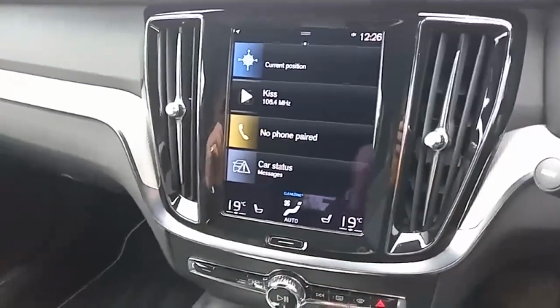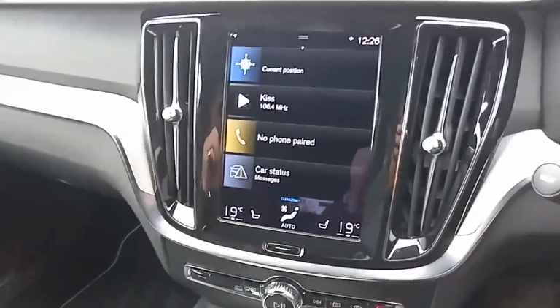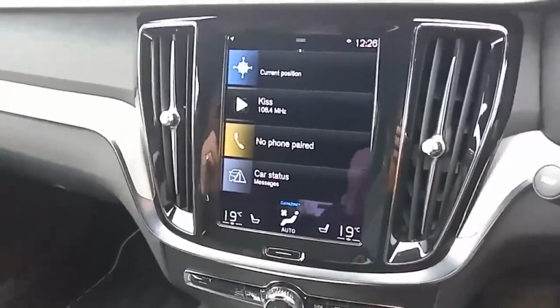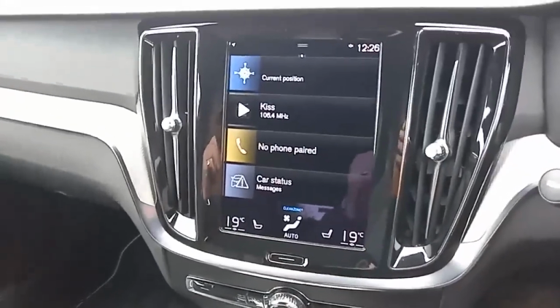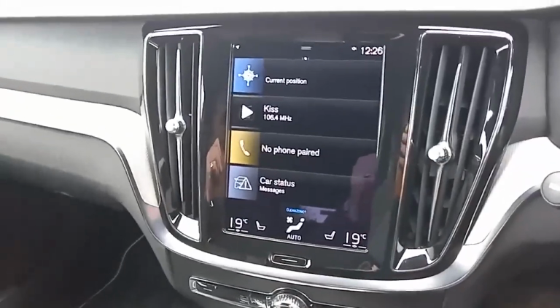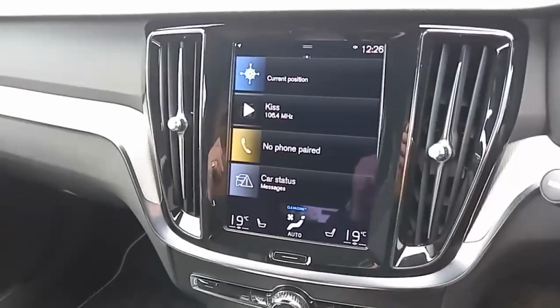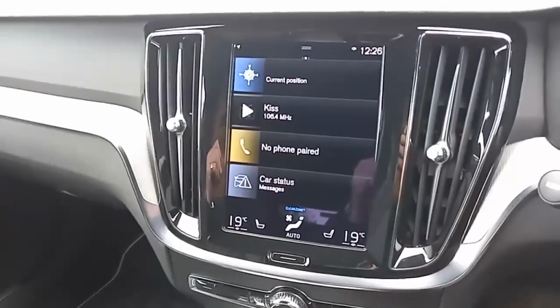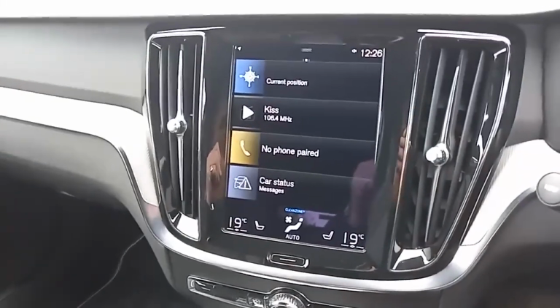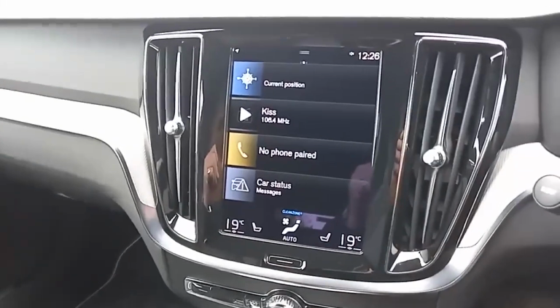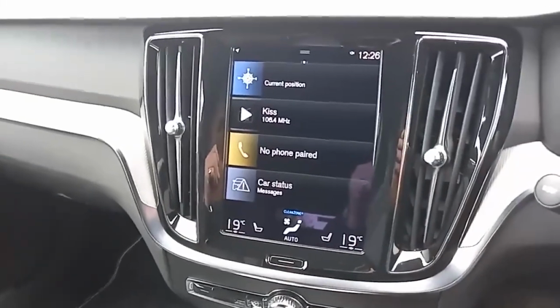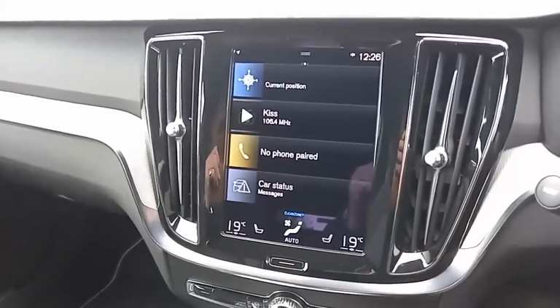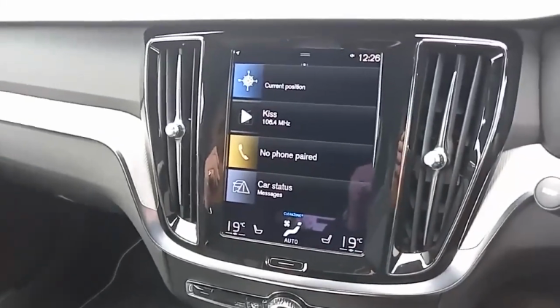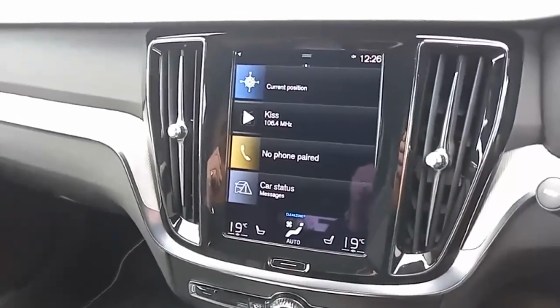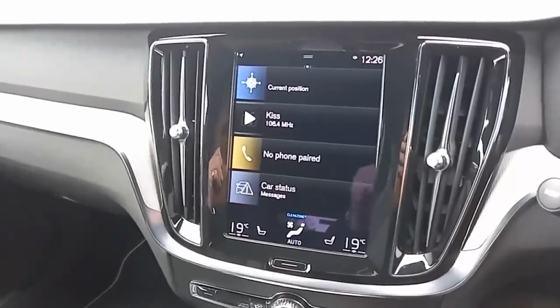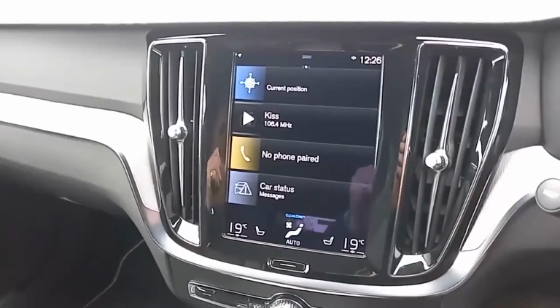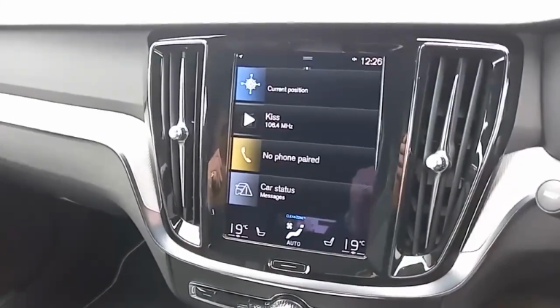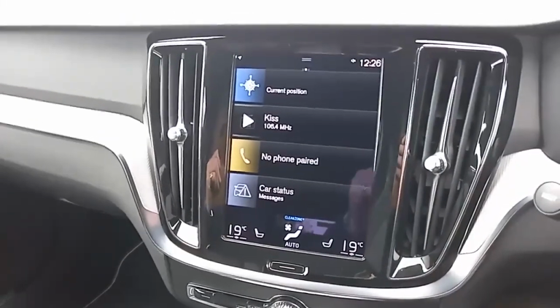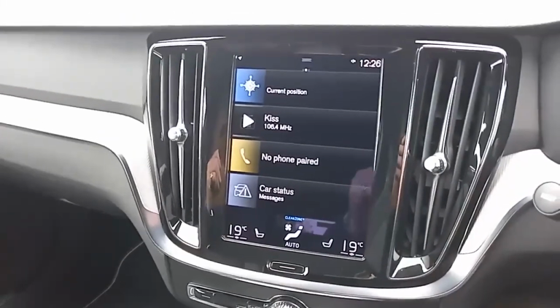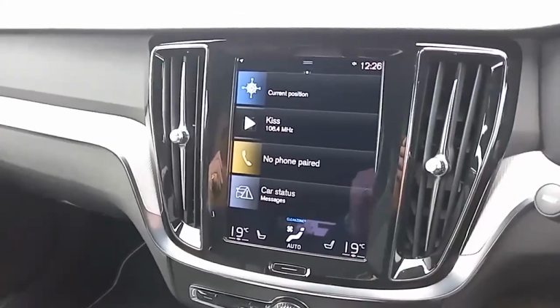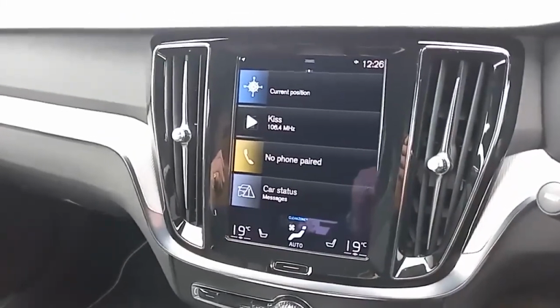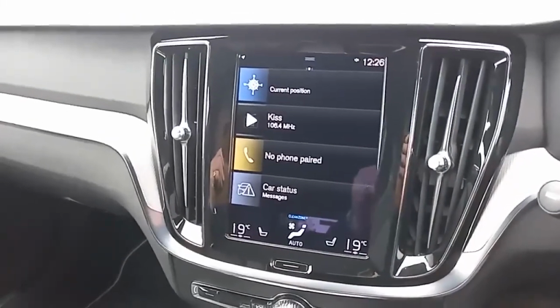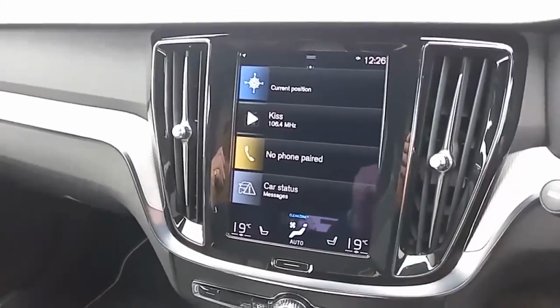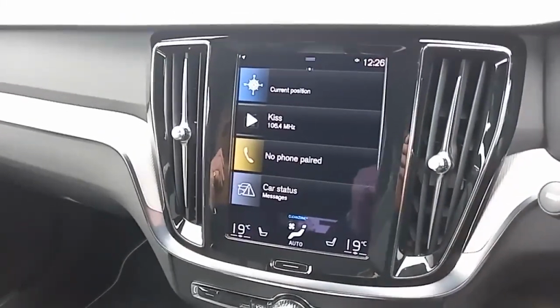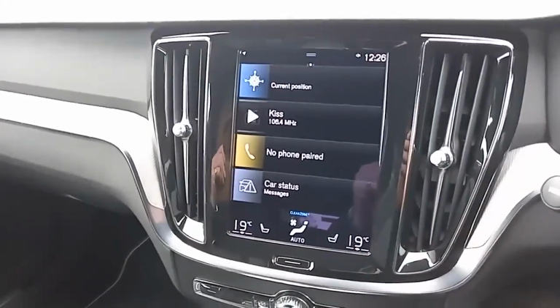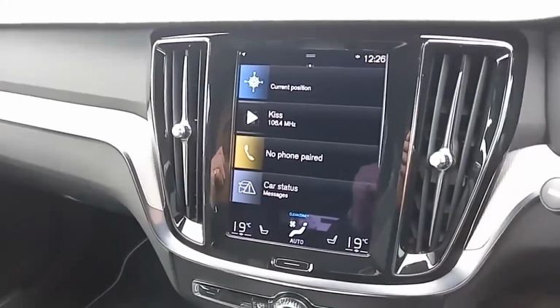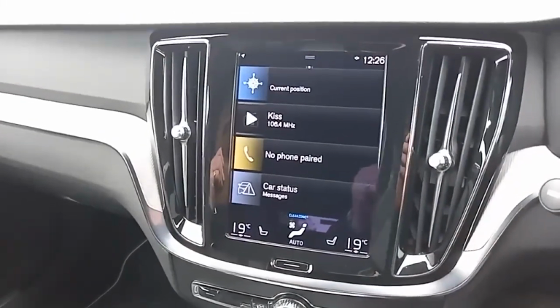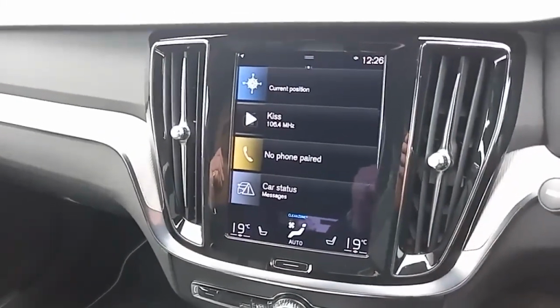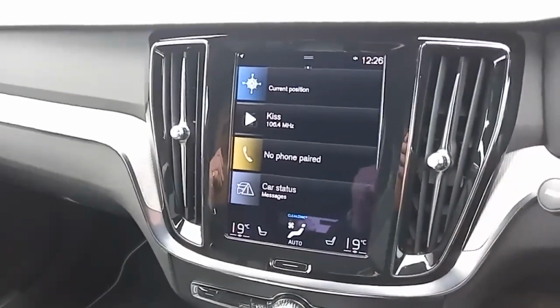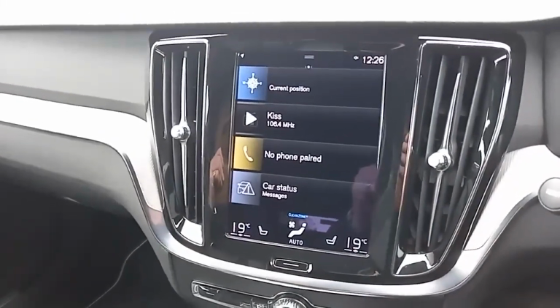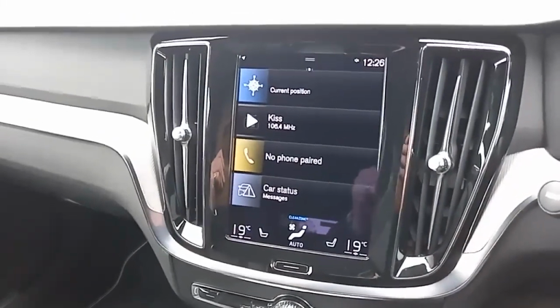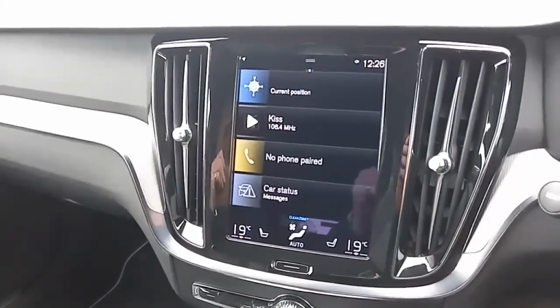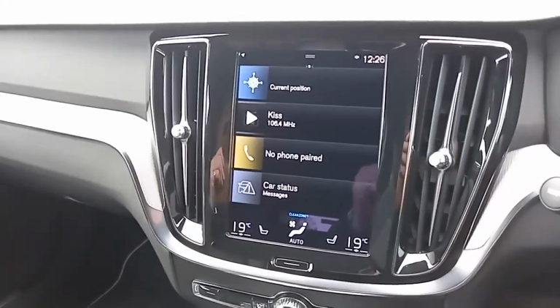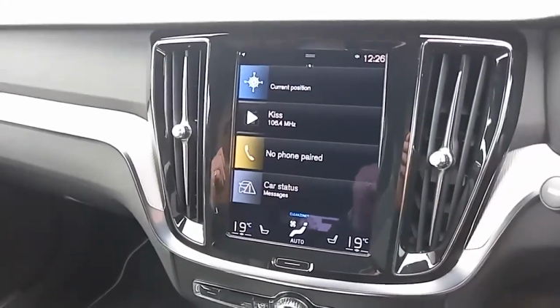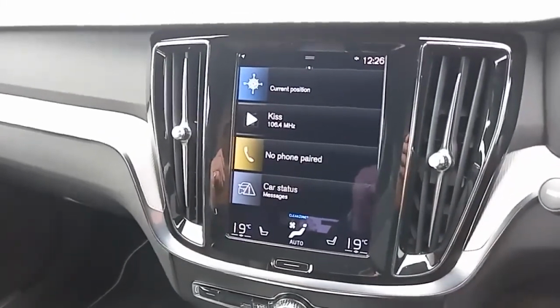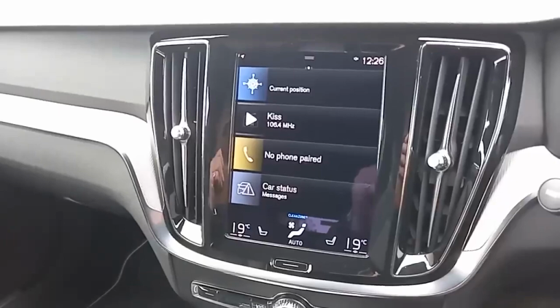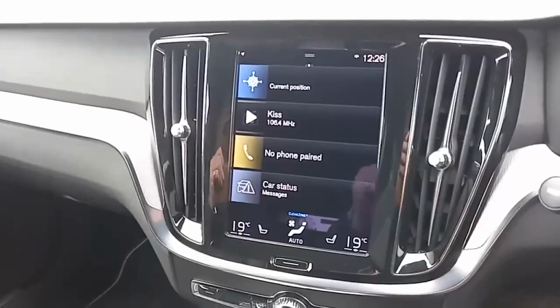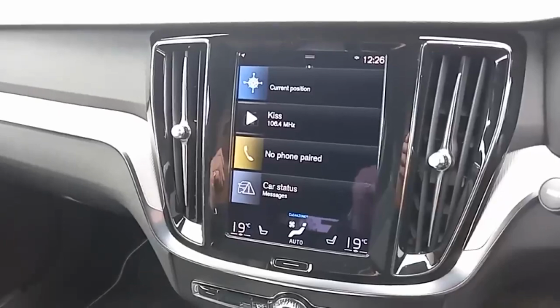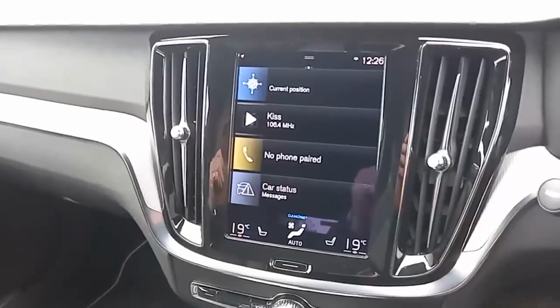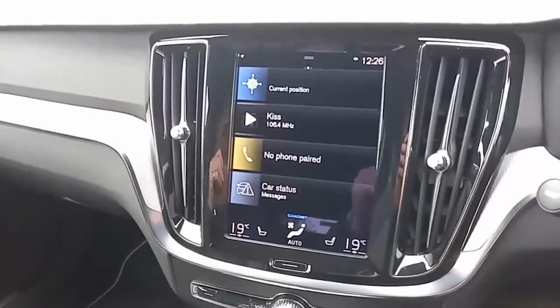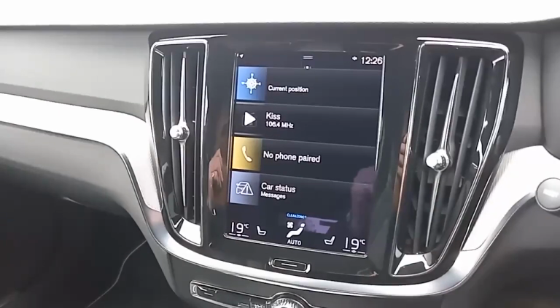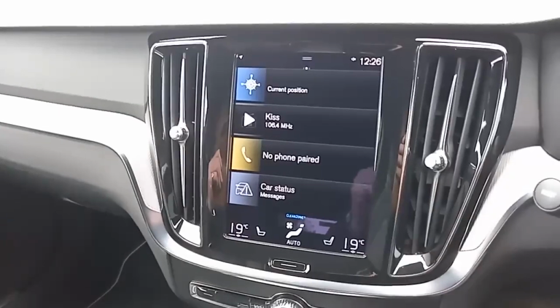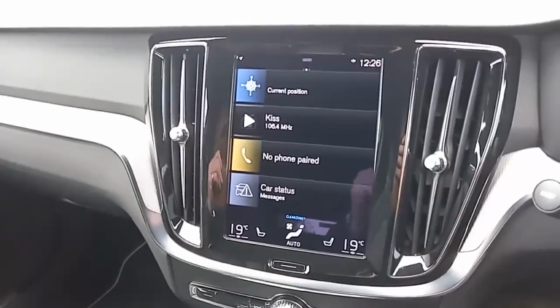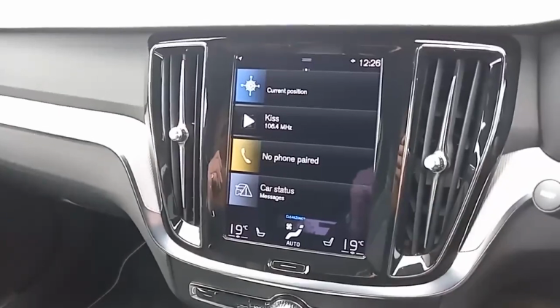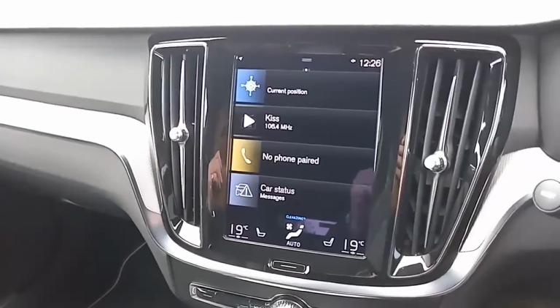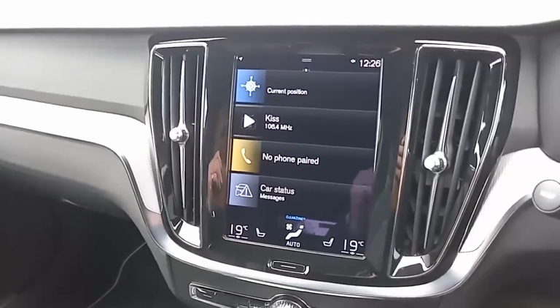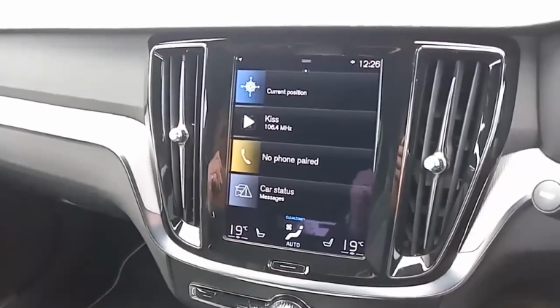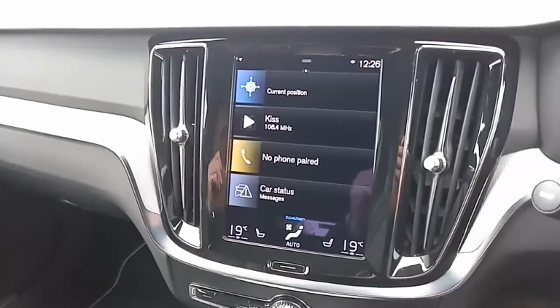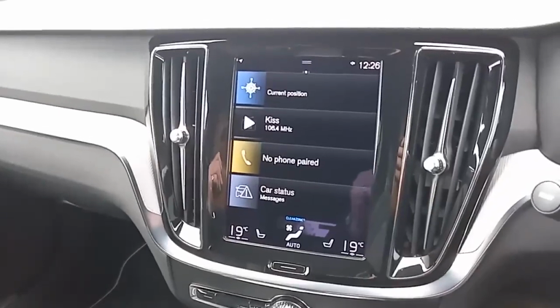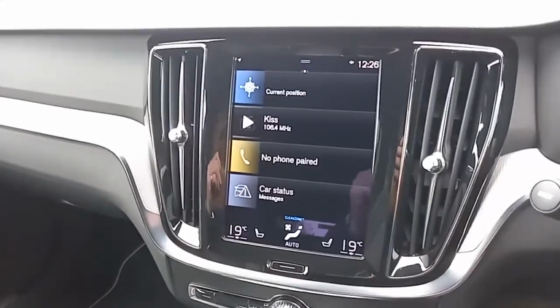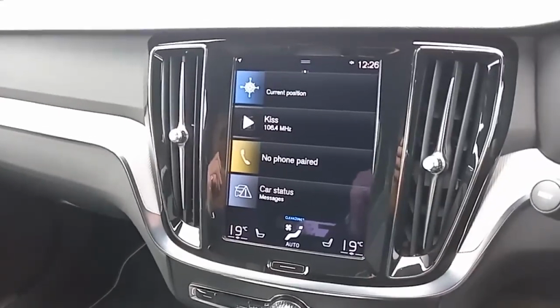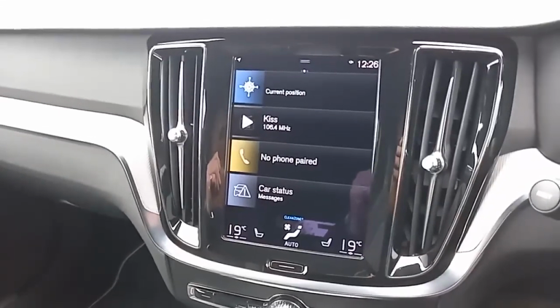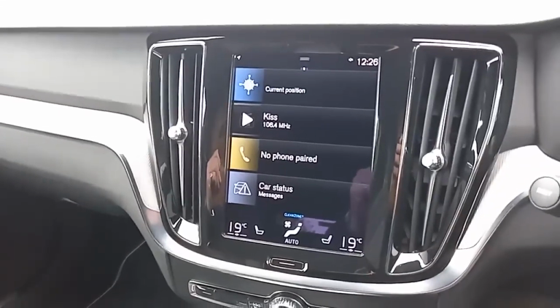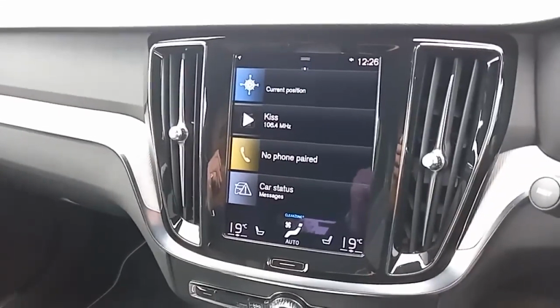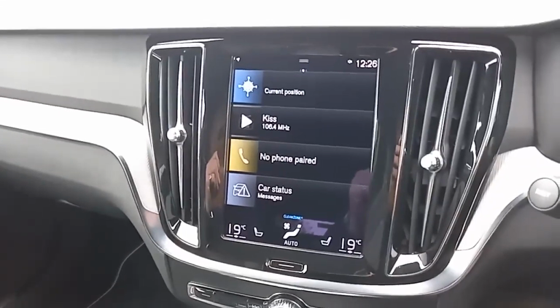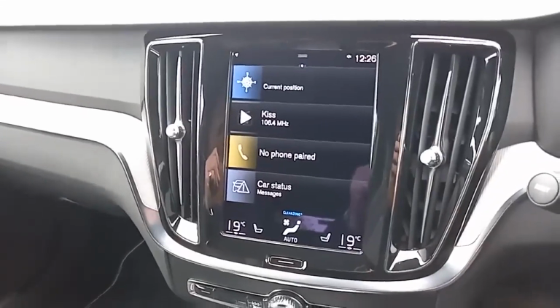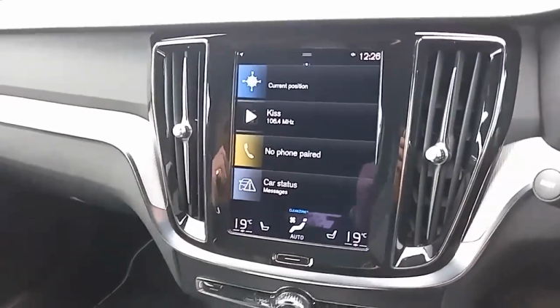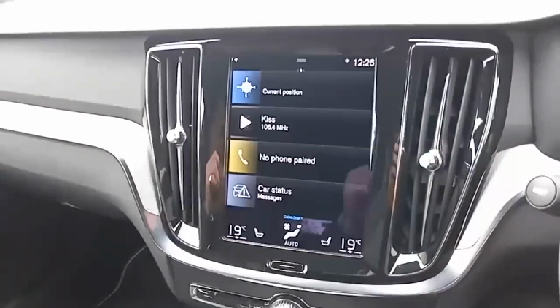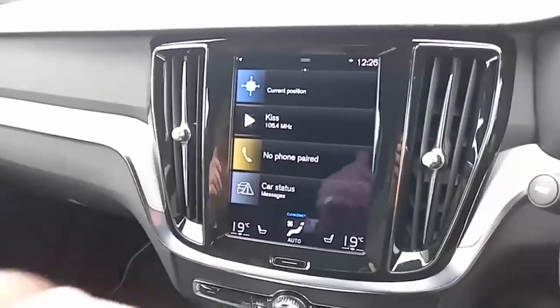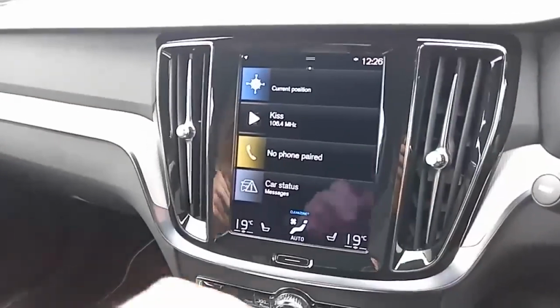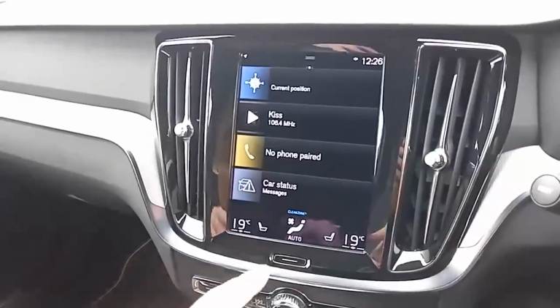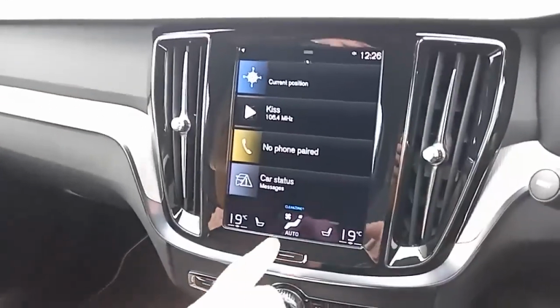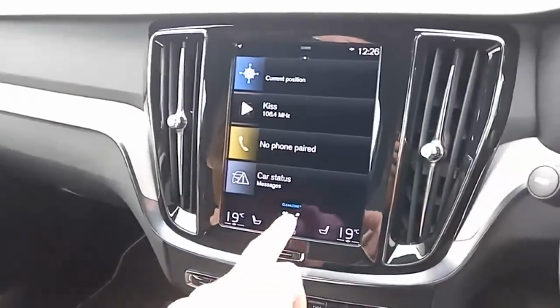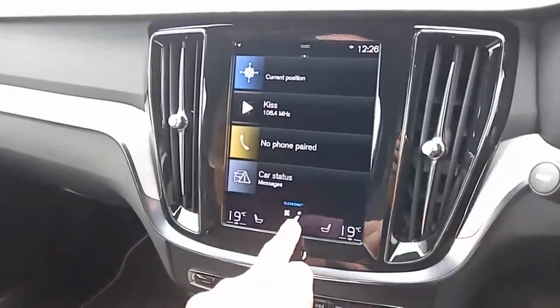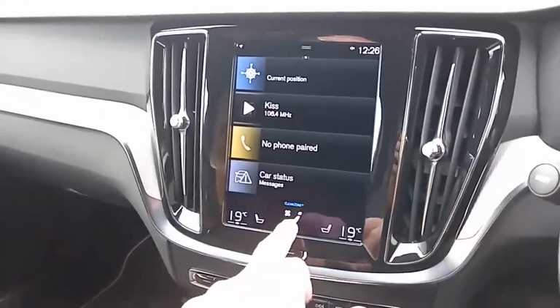You've got digital radio as well as FM and AM, and Bluetooth for your phone — so making and receiving calls, but also listening to your music and podcasts.